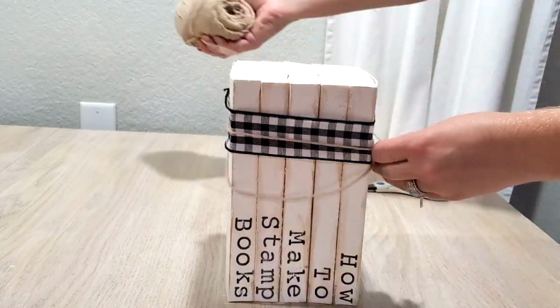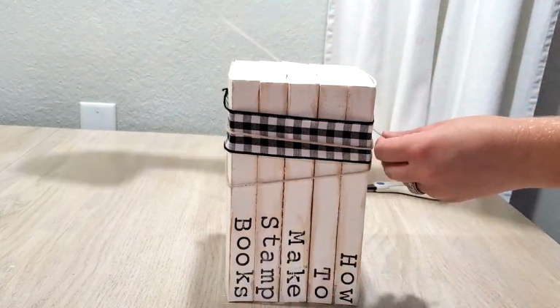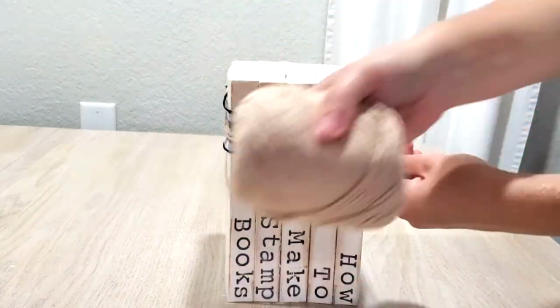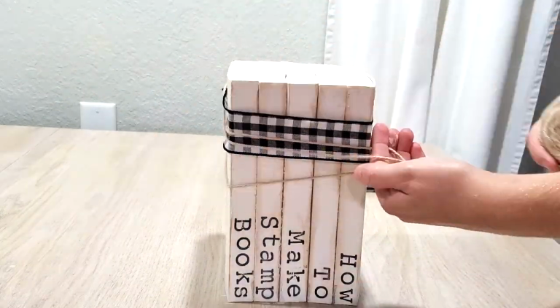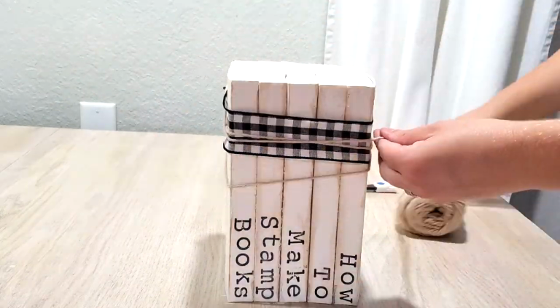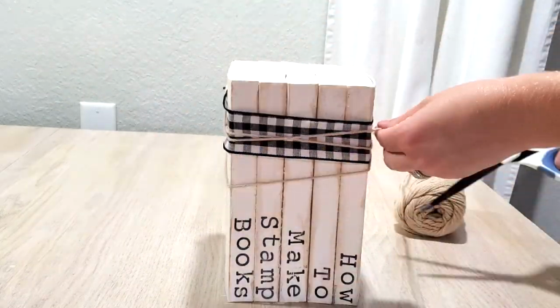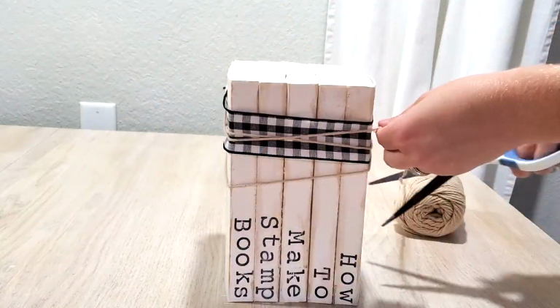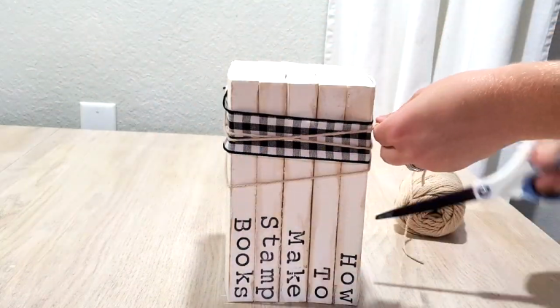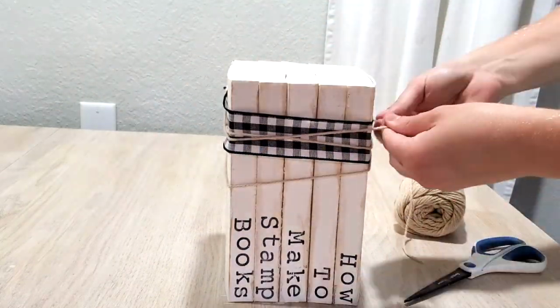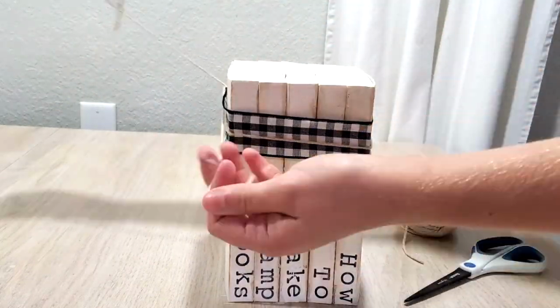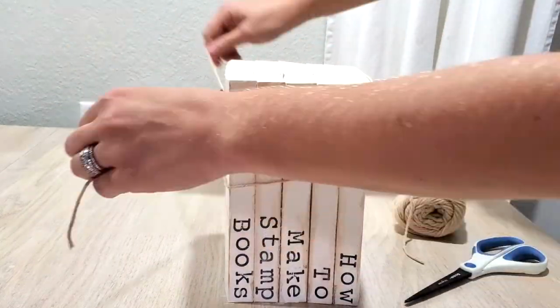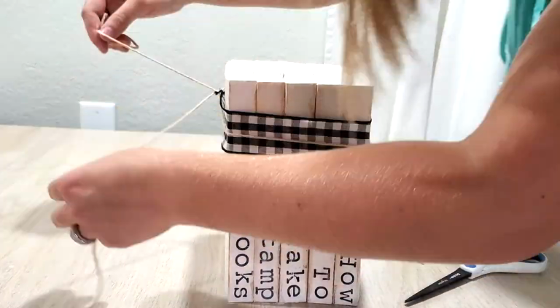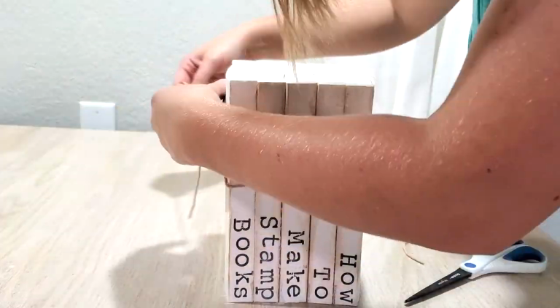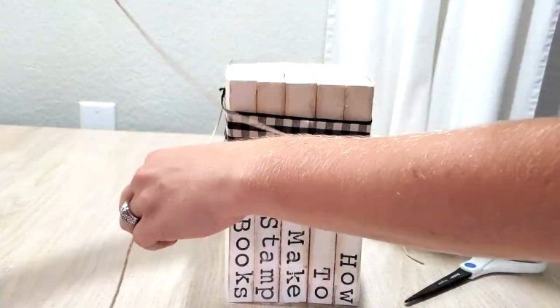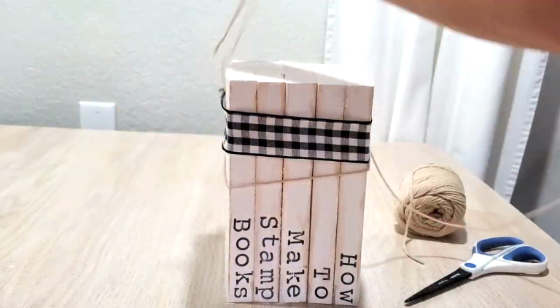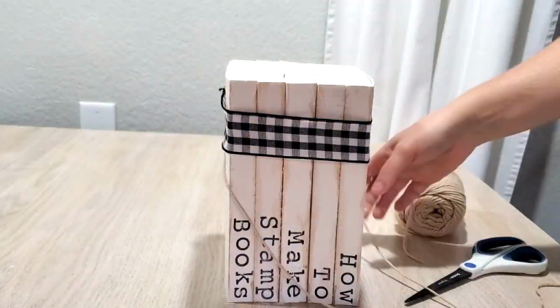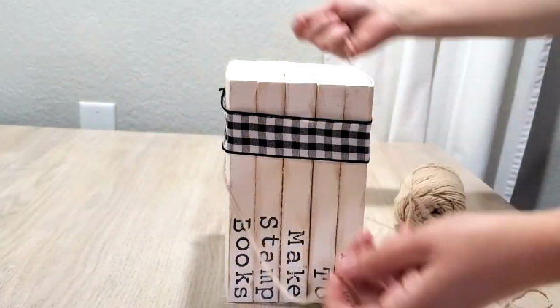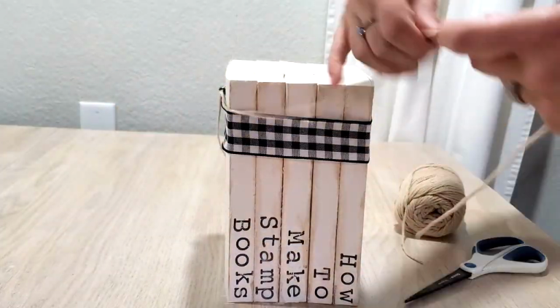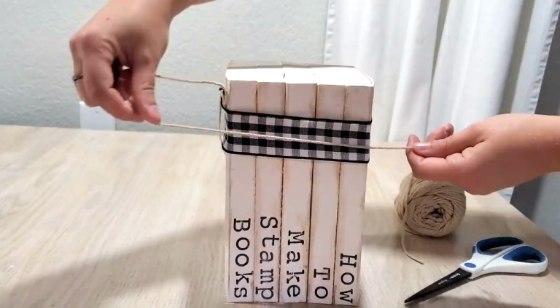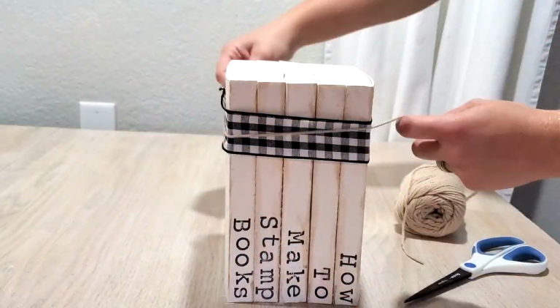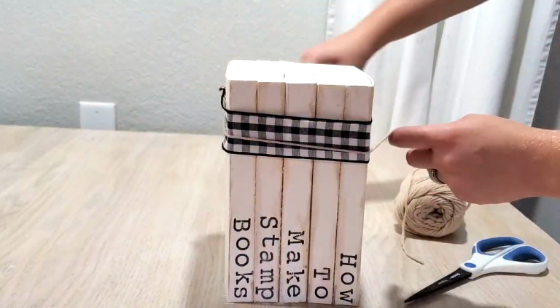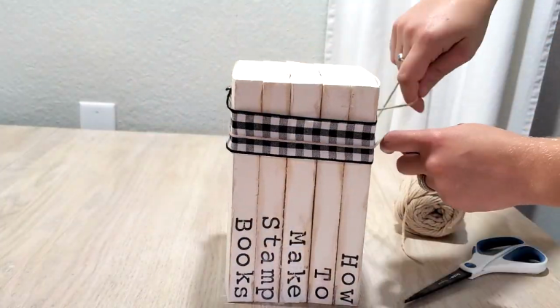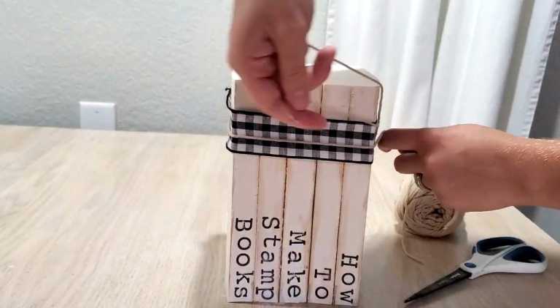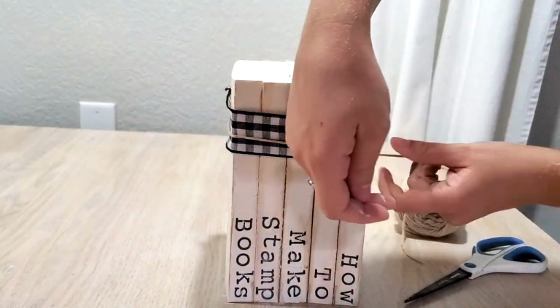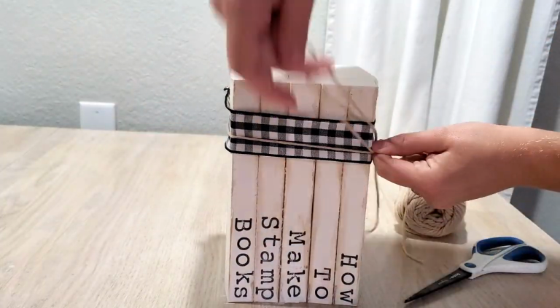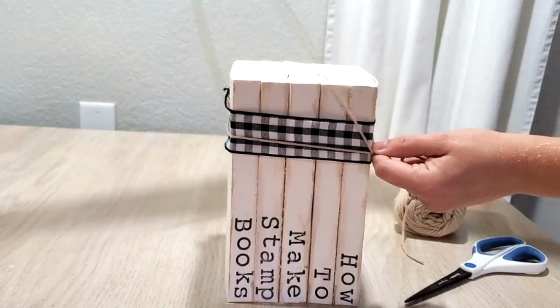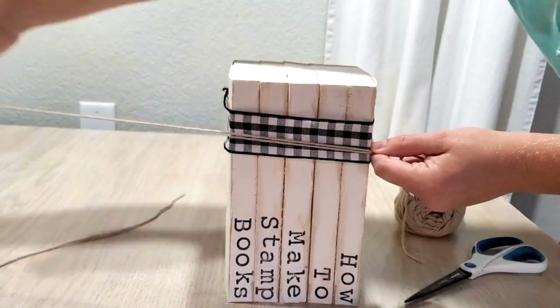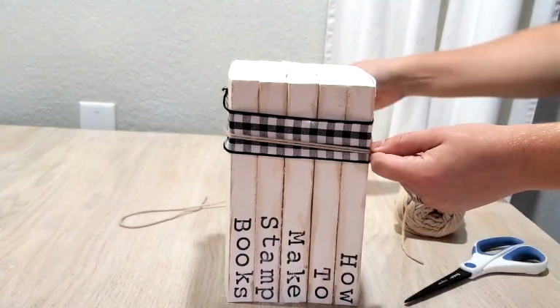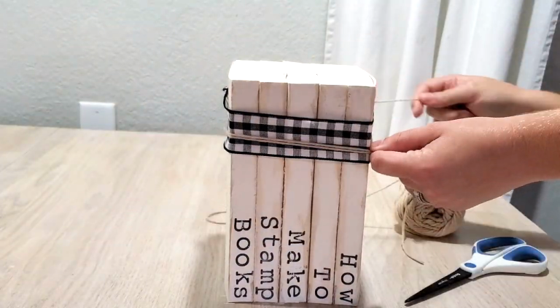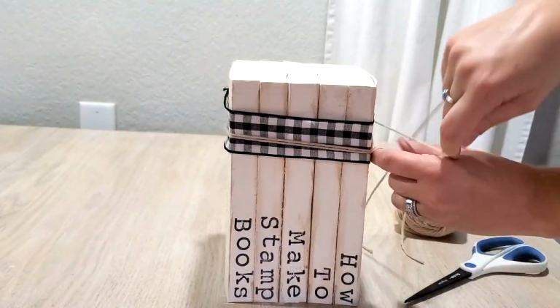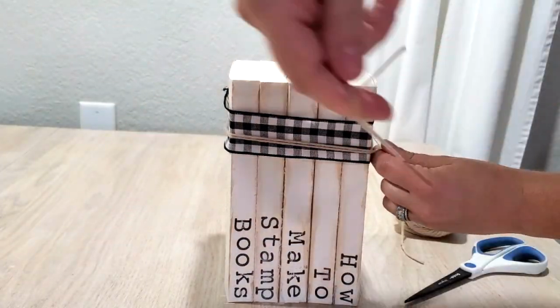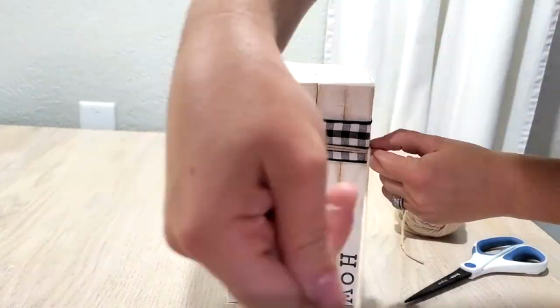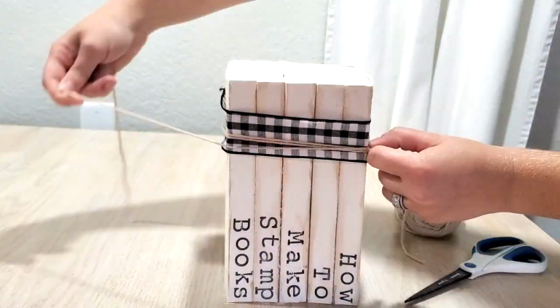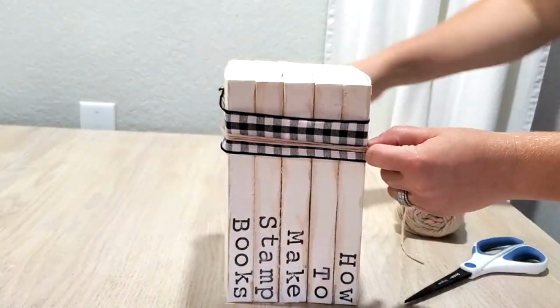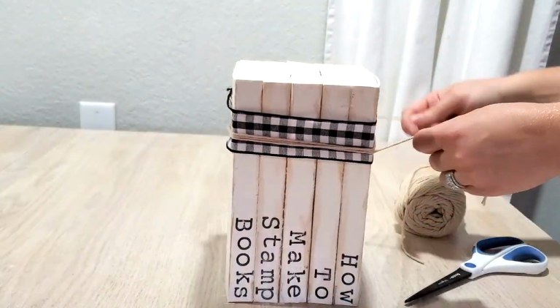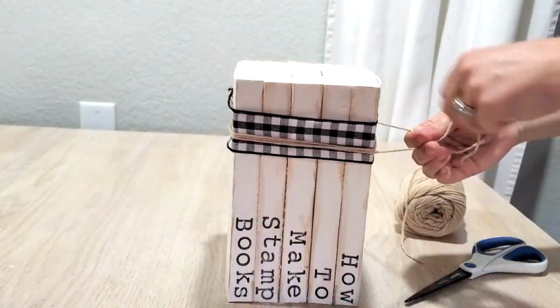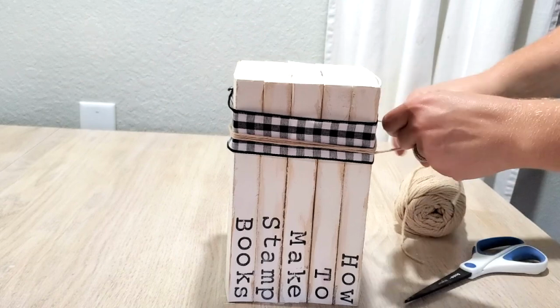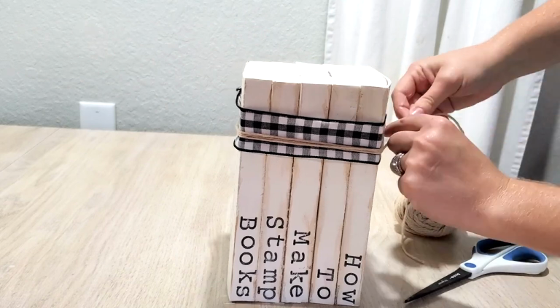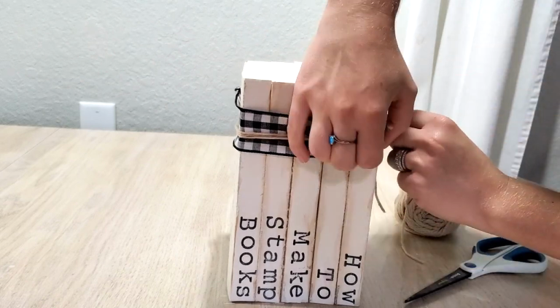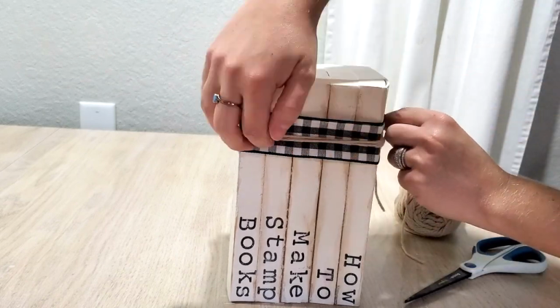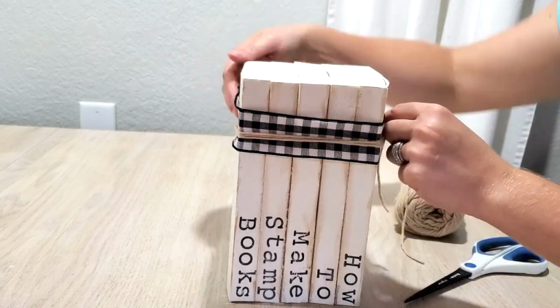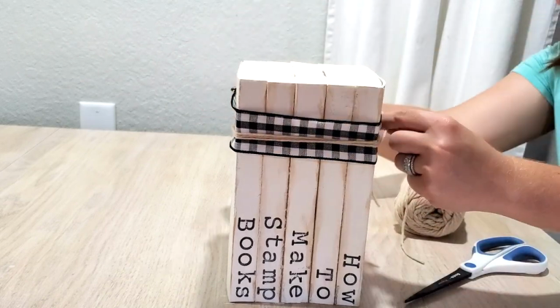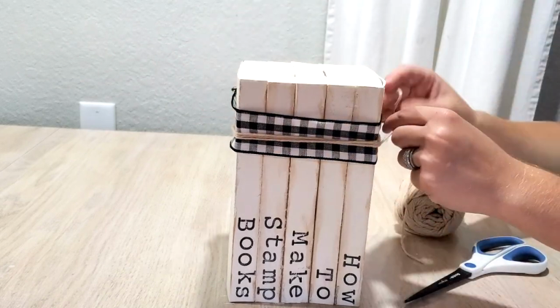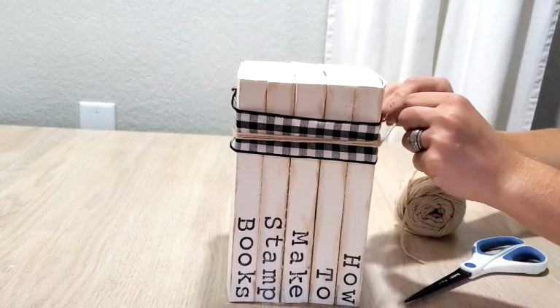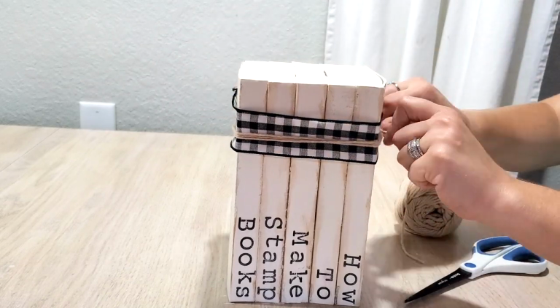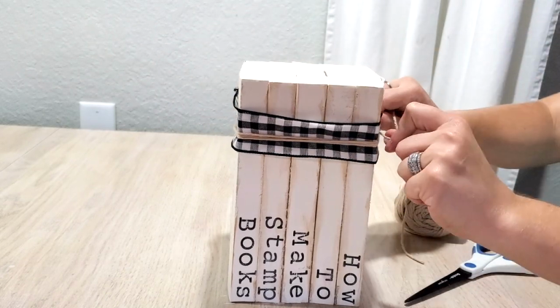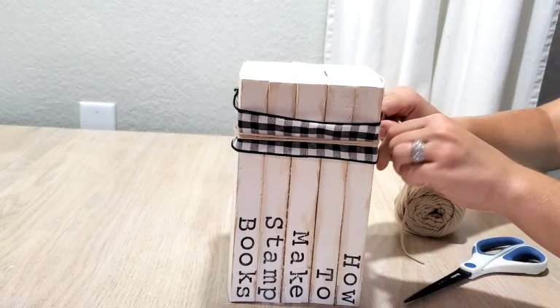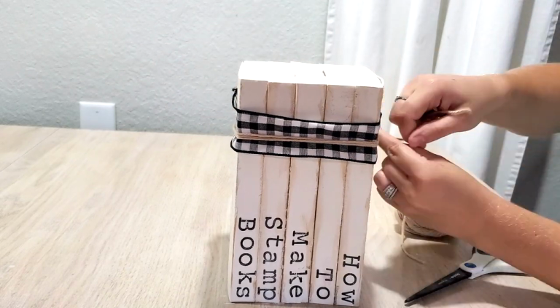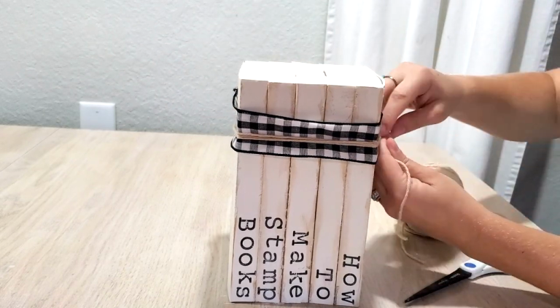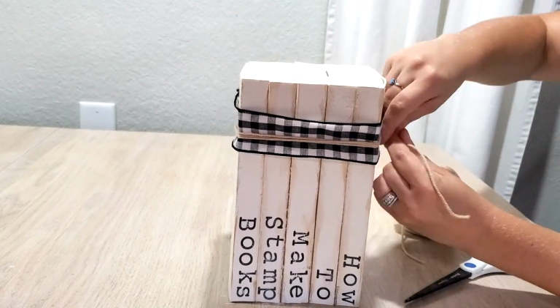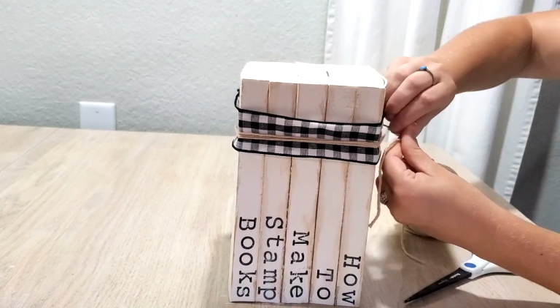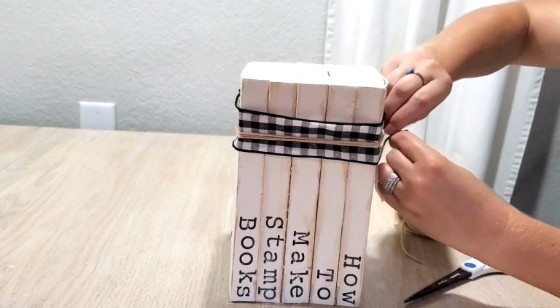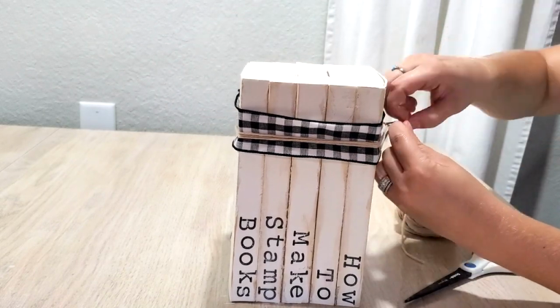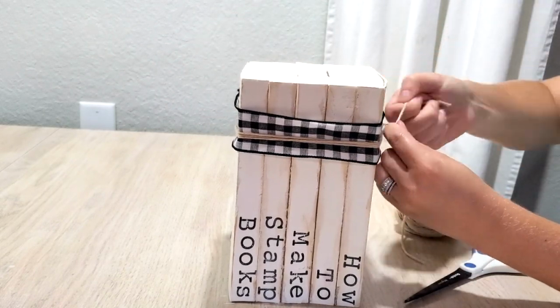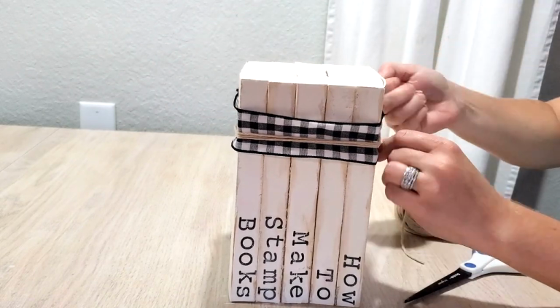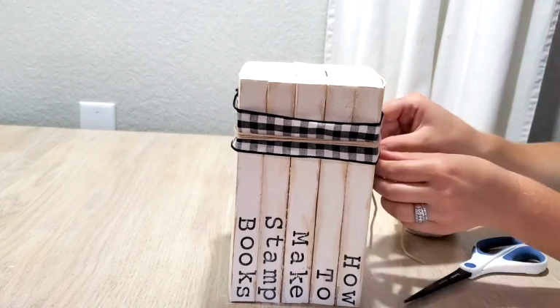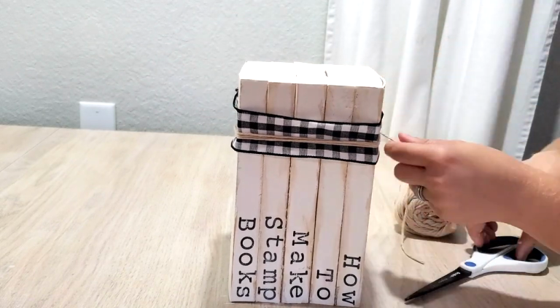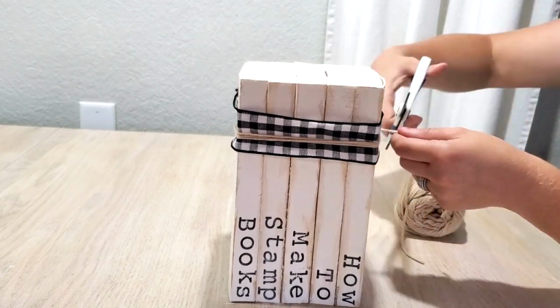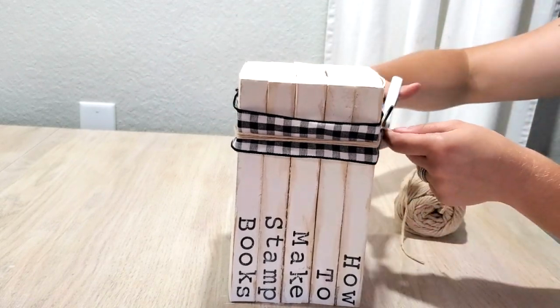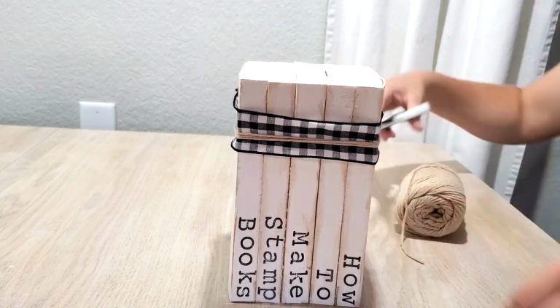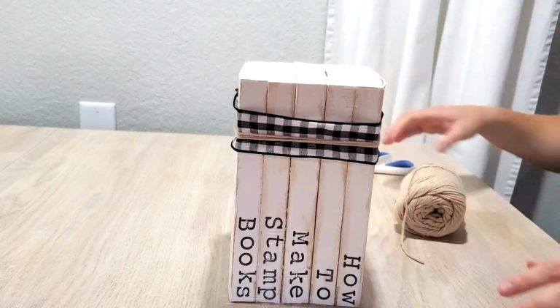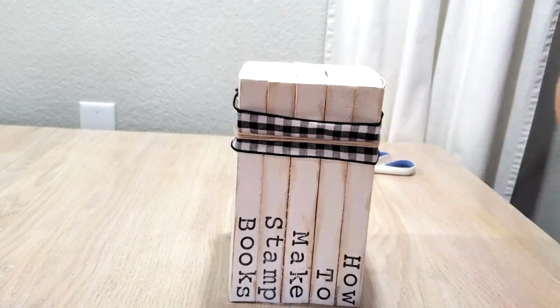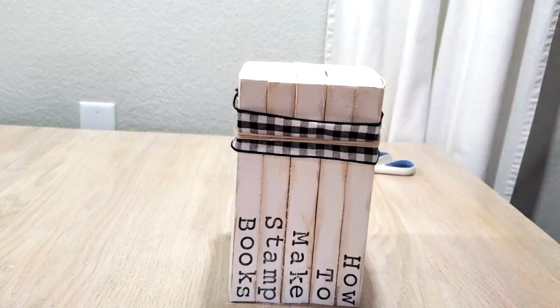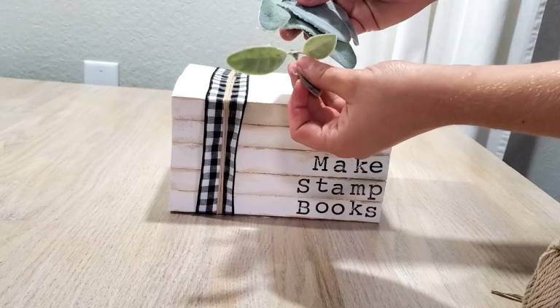Now we're going to do the twine. I like to stand the books up in order to tie the twine. I just measure it out first, then wrap it and tie it really tight so those books don't move around.